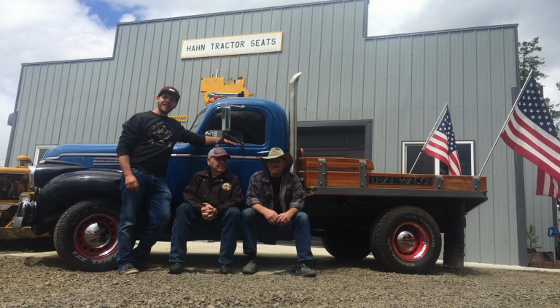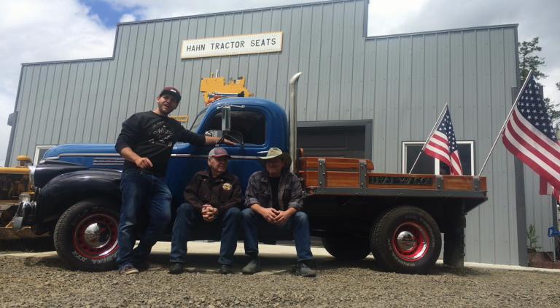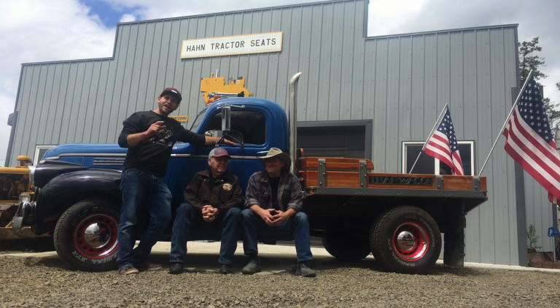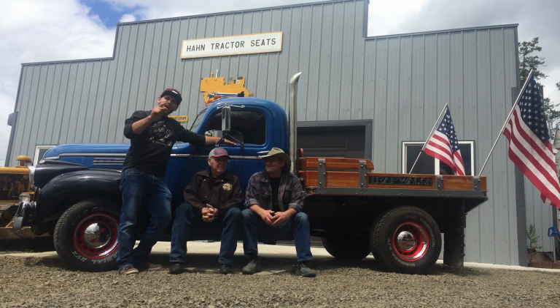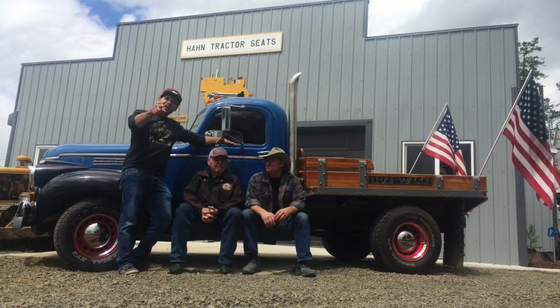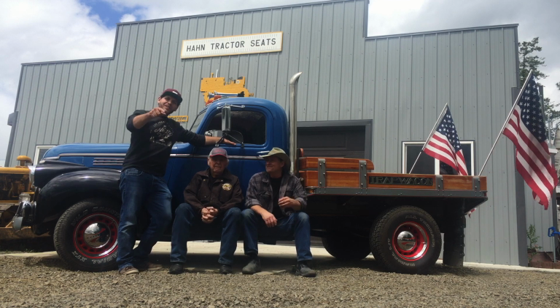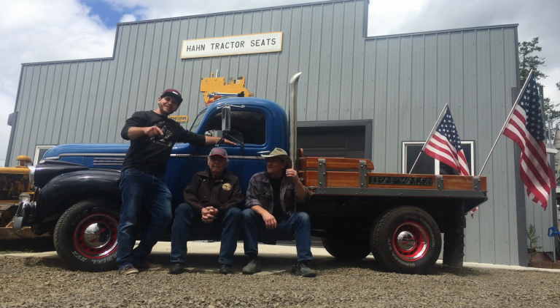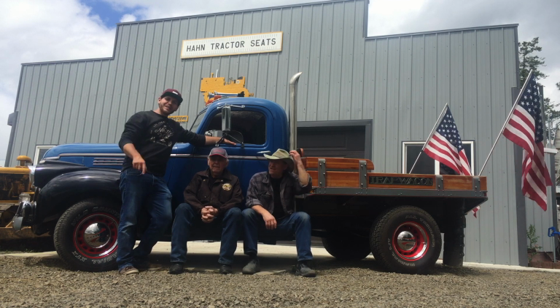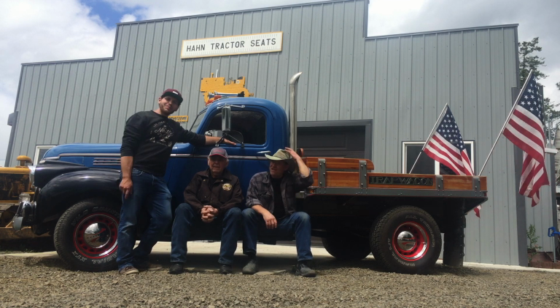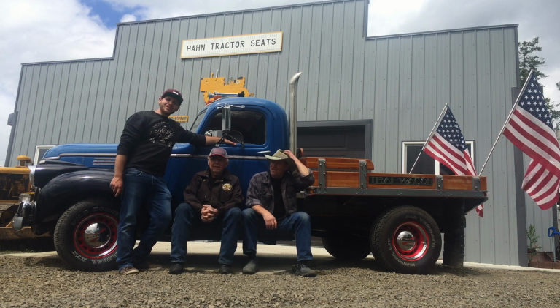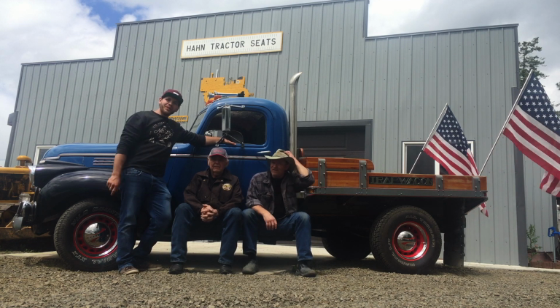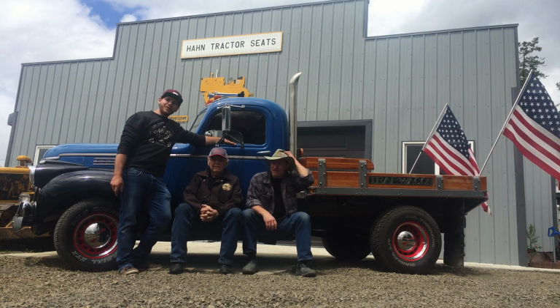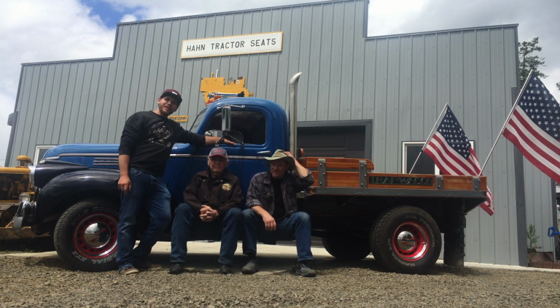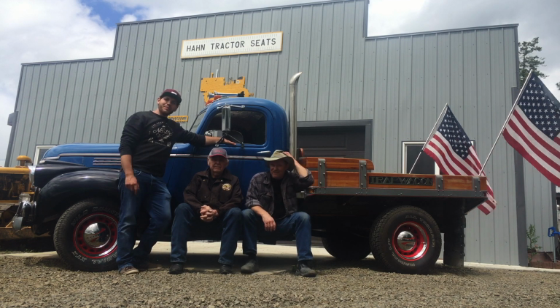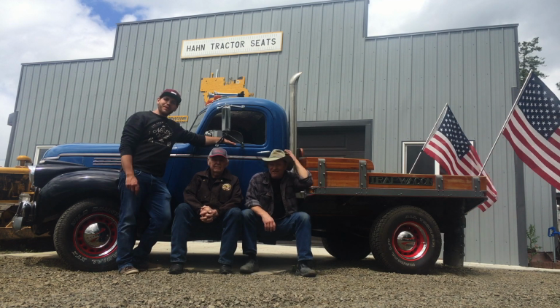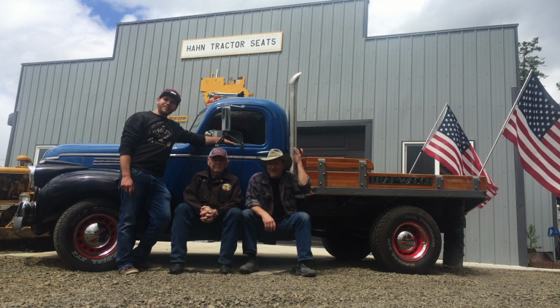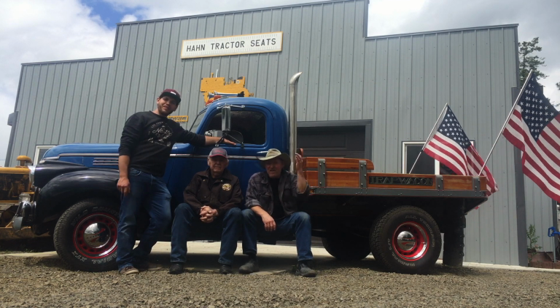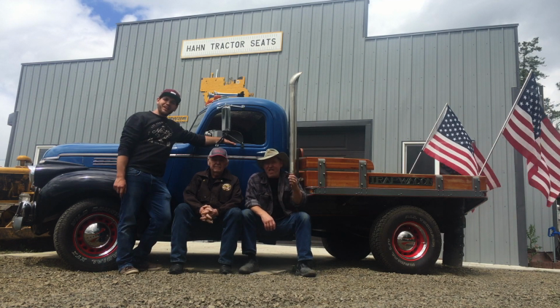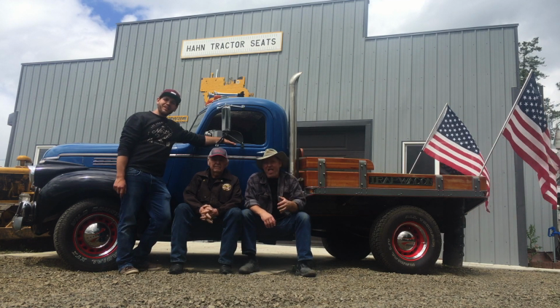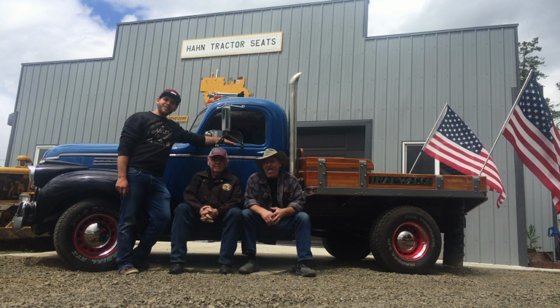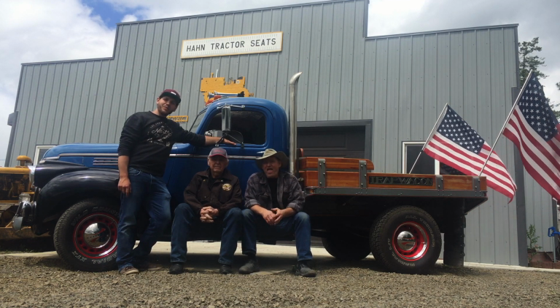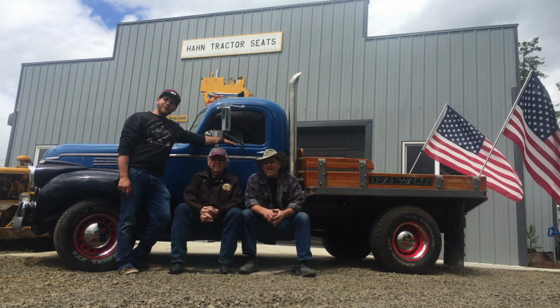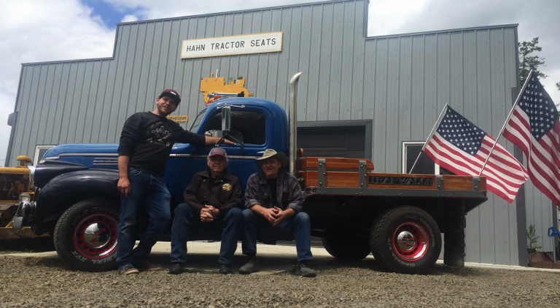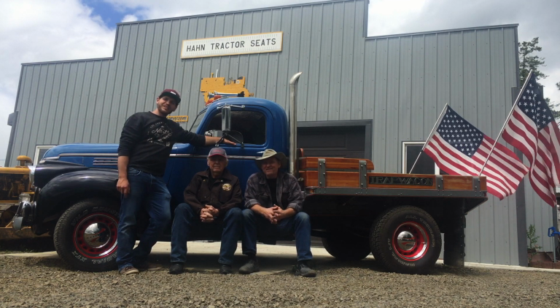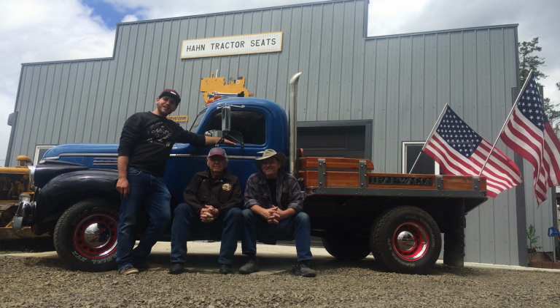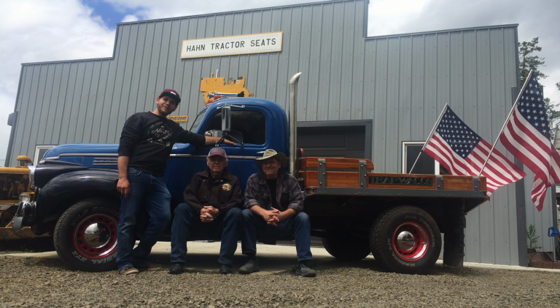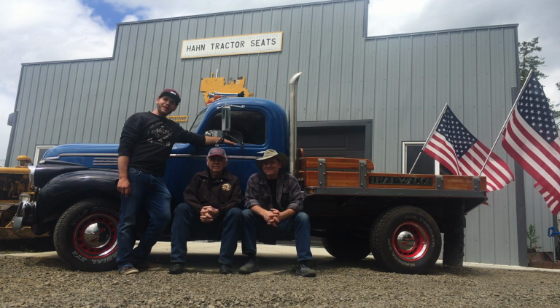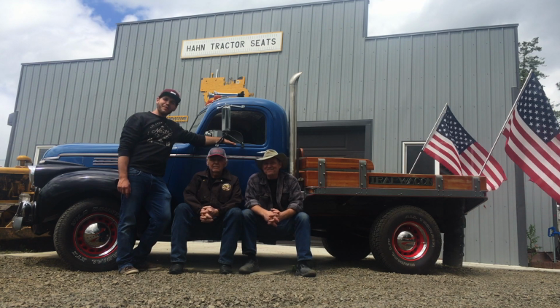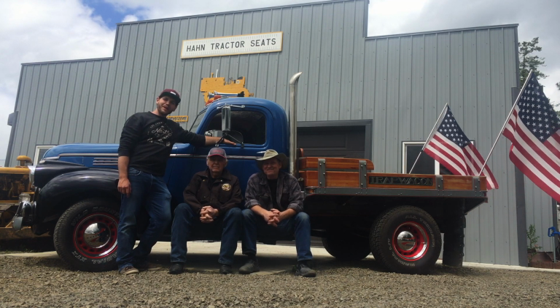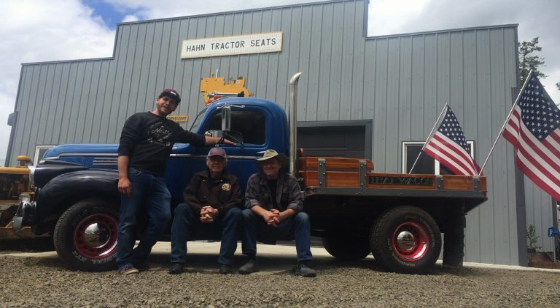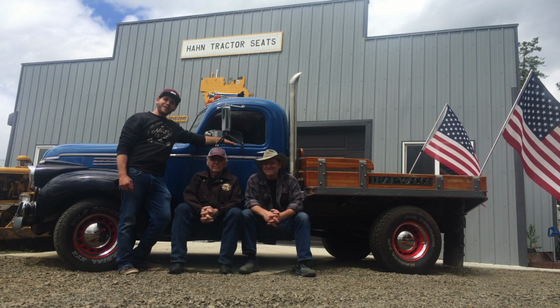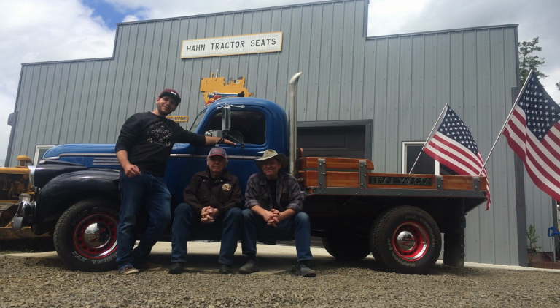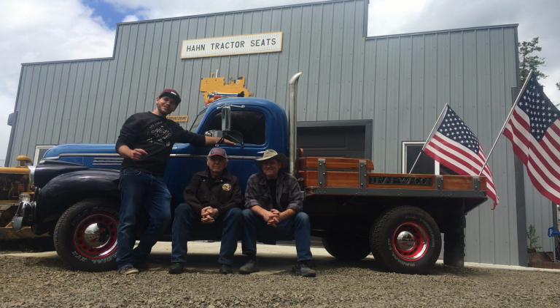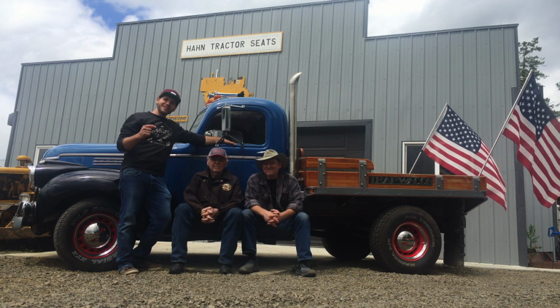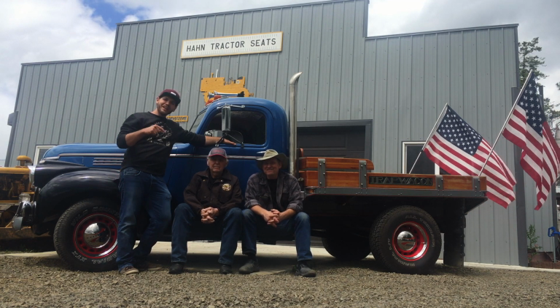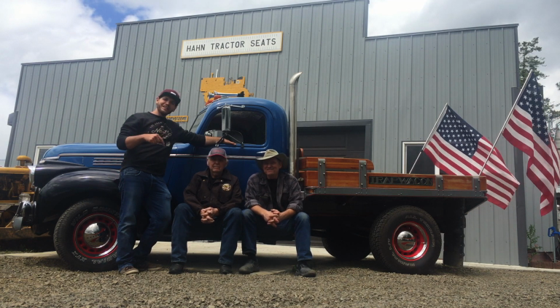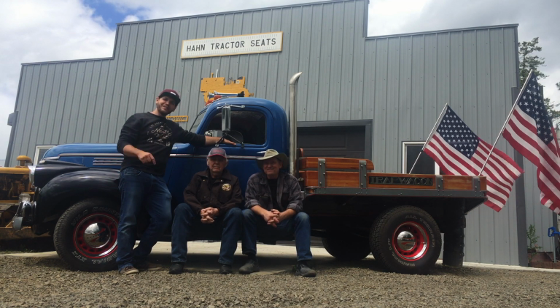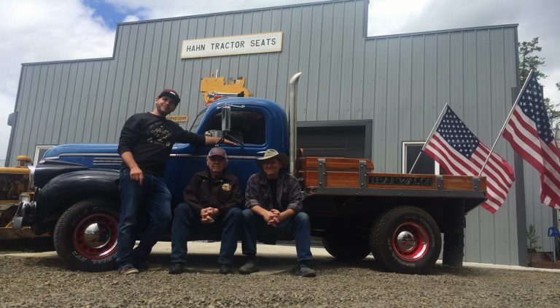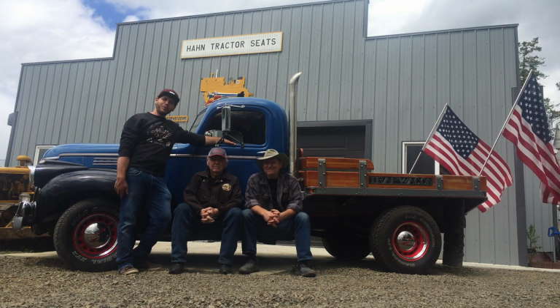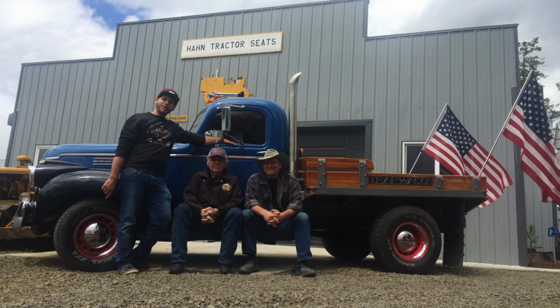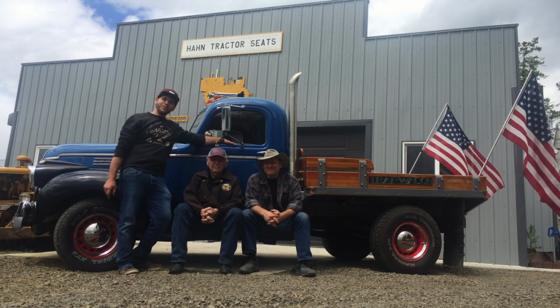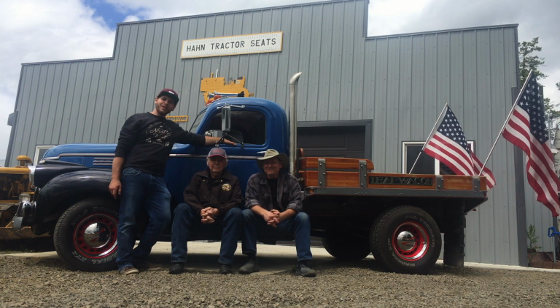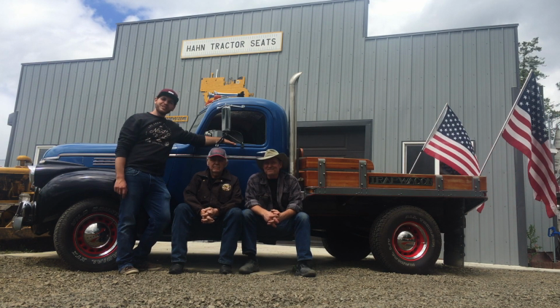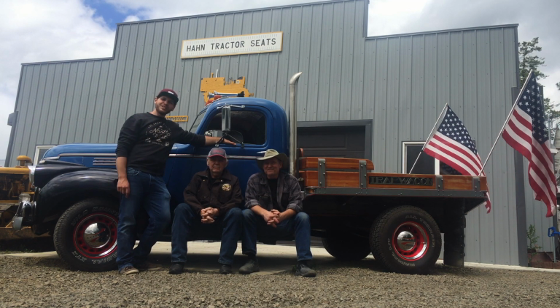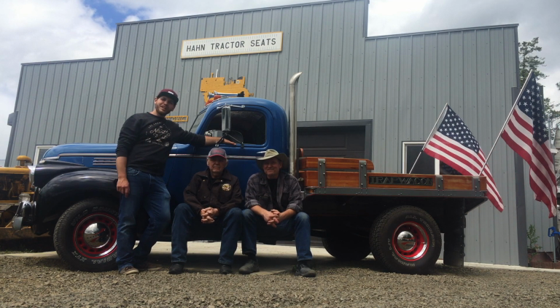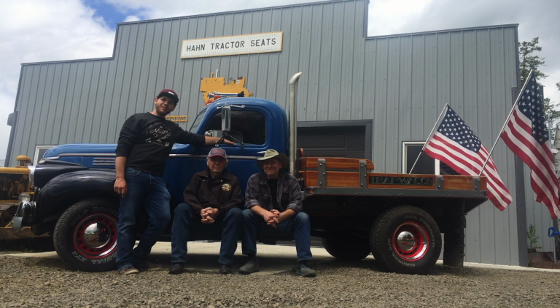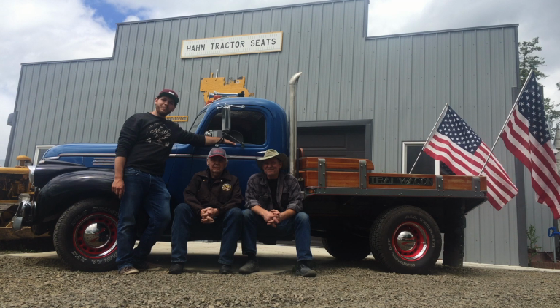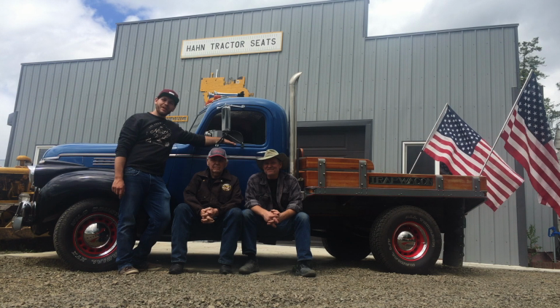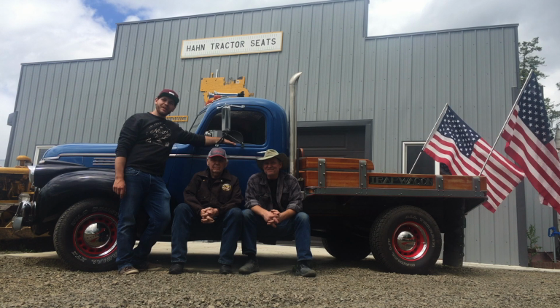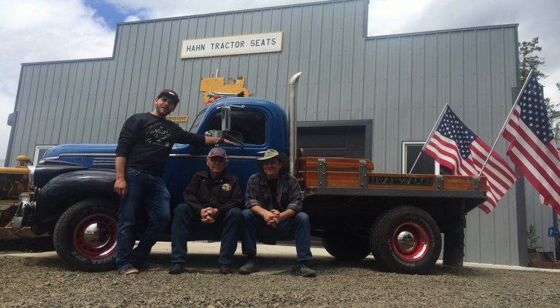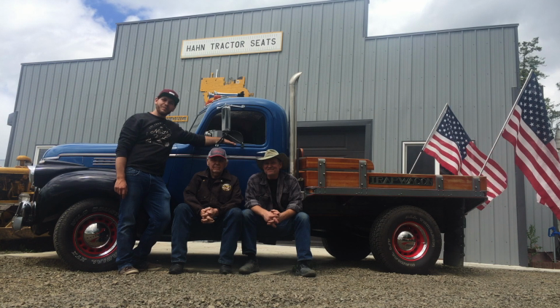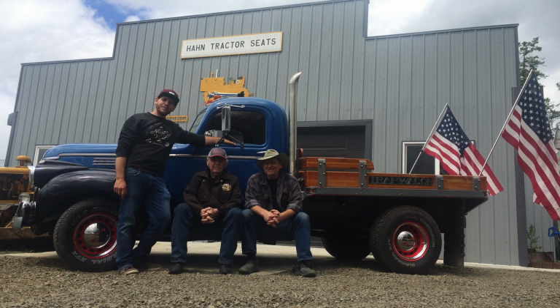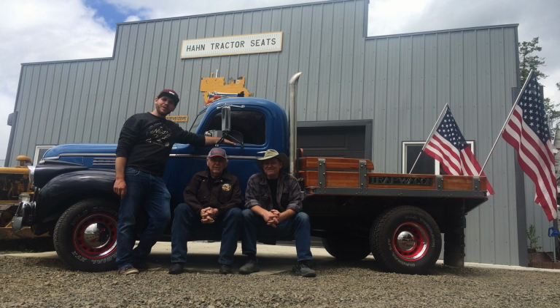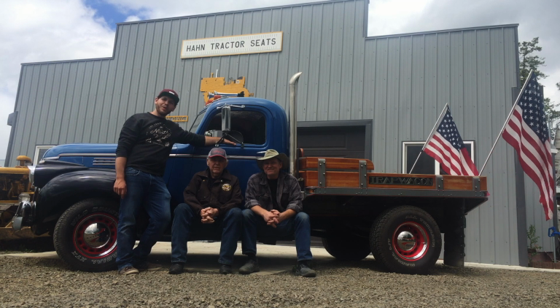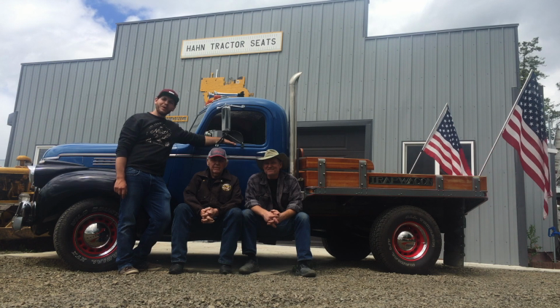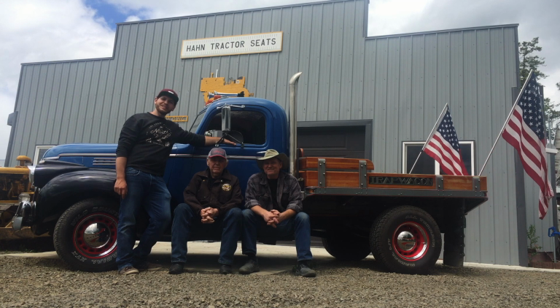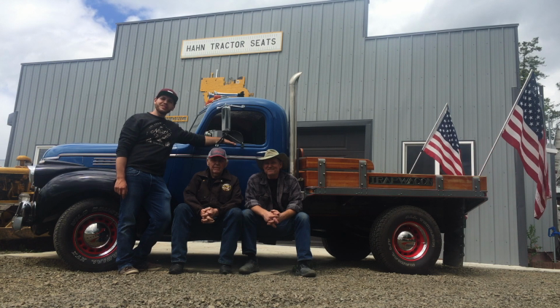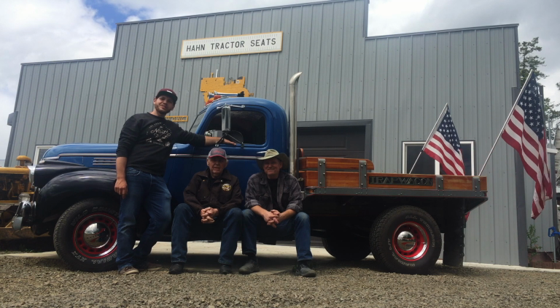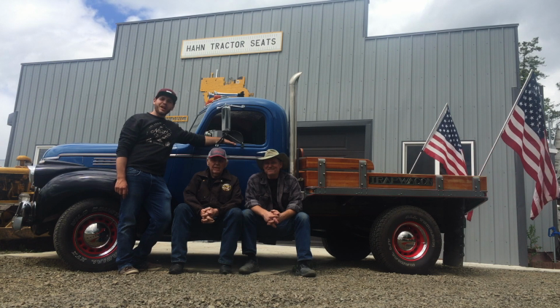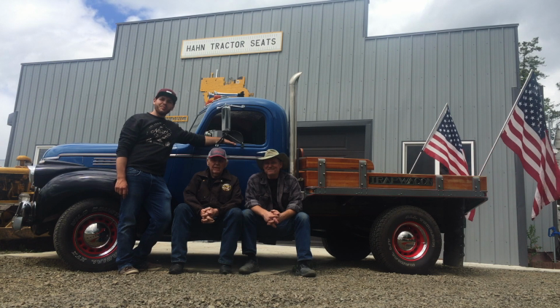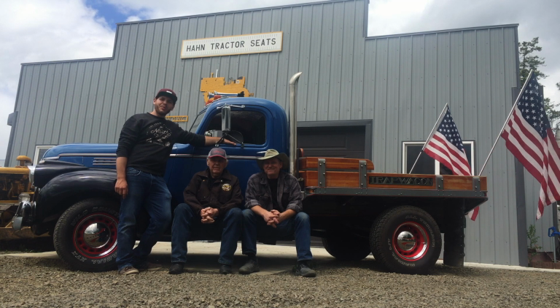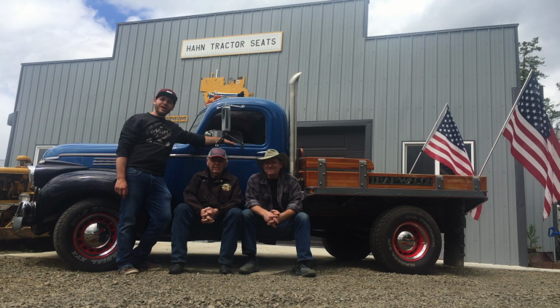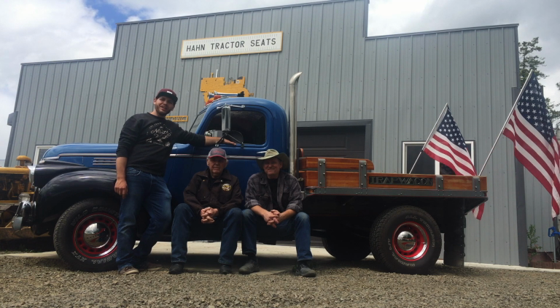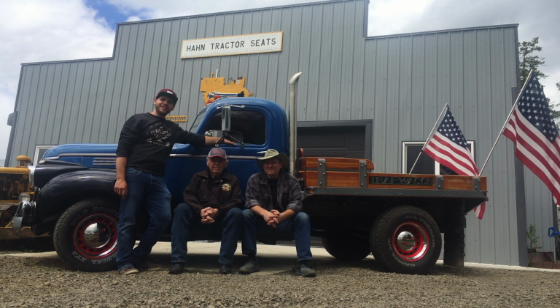On this episode of DPV, we're going to talk about my grandpa's 1941 Chevy pickup, known as the Trap Wagon.